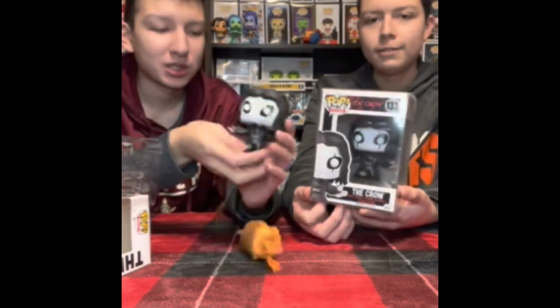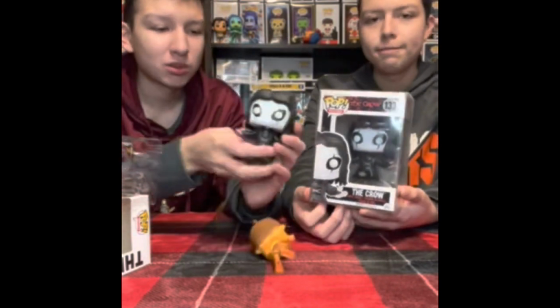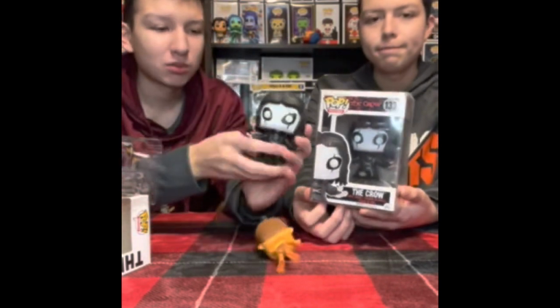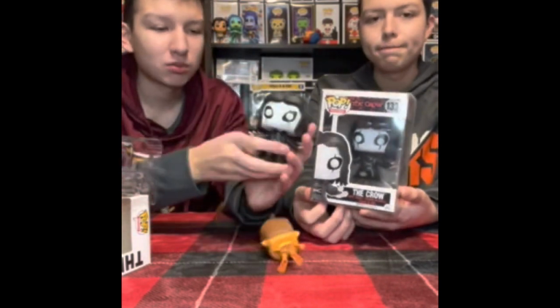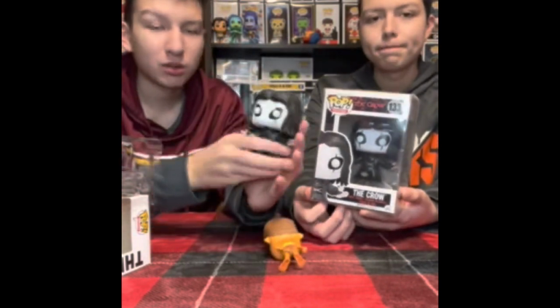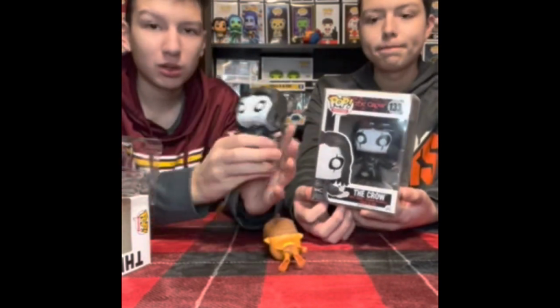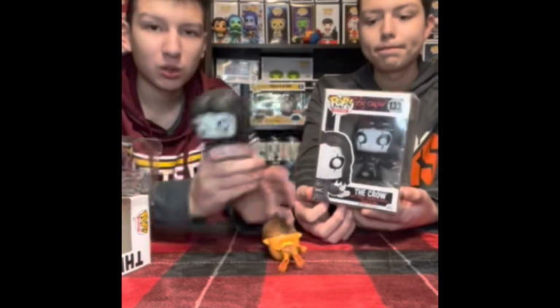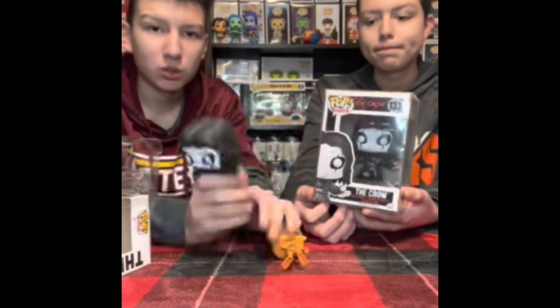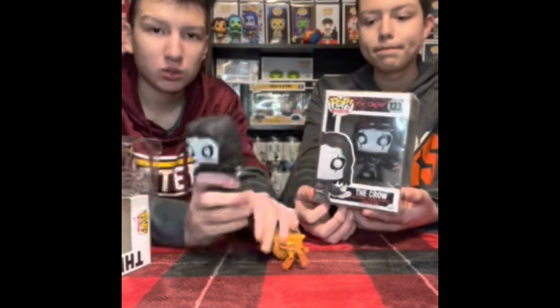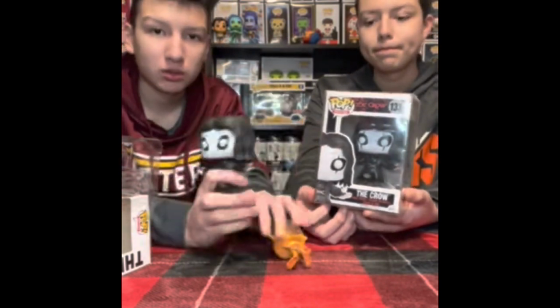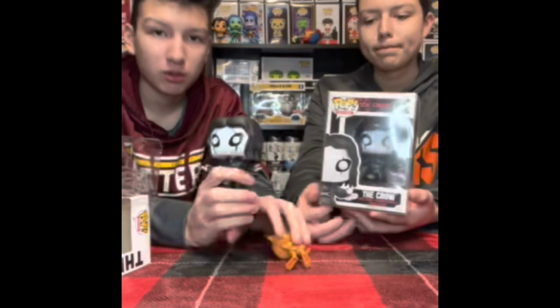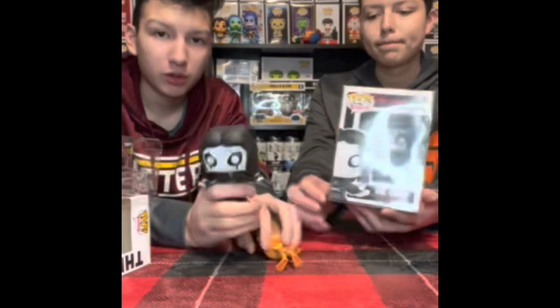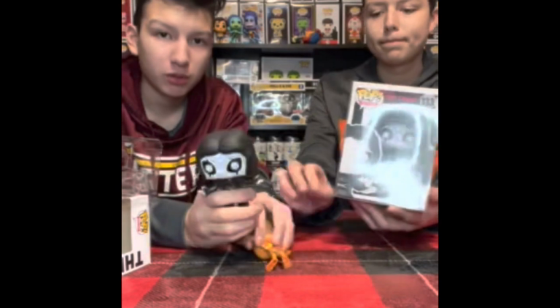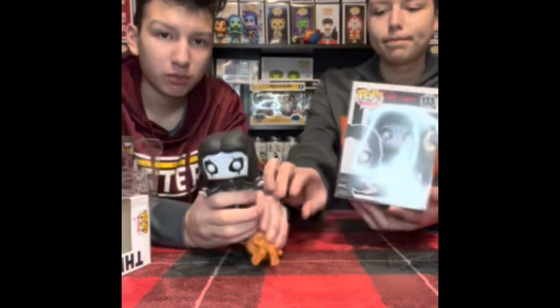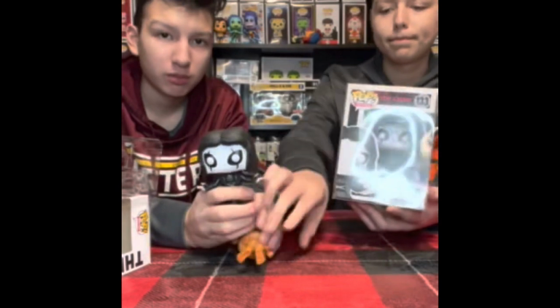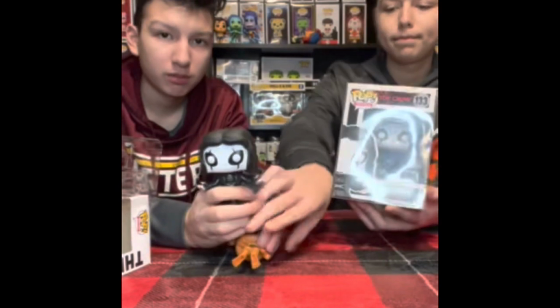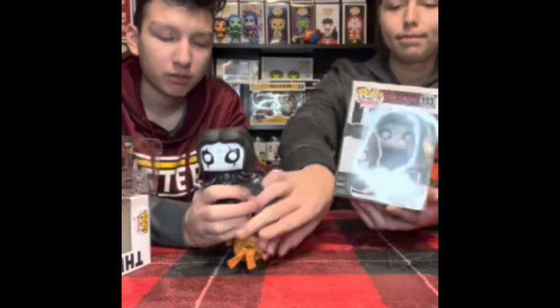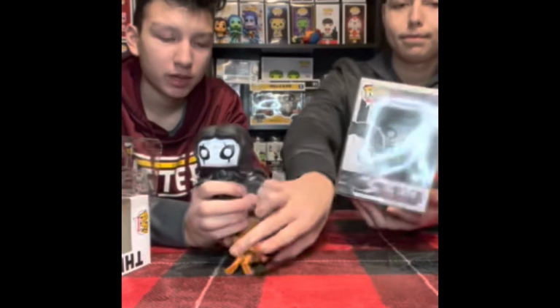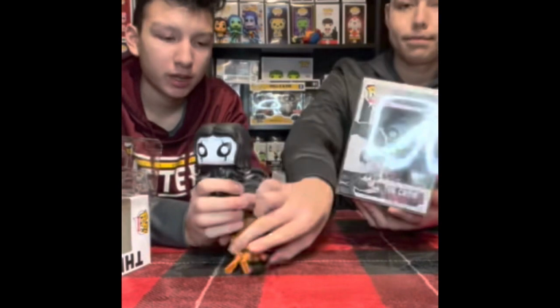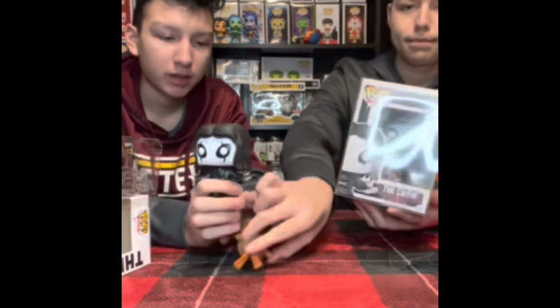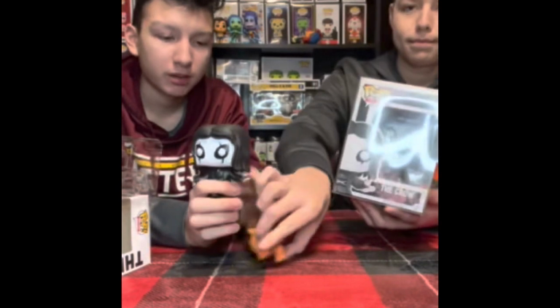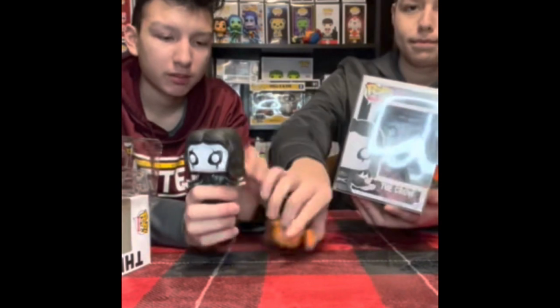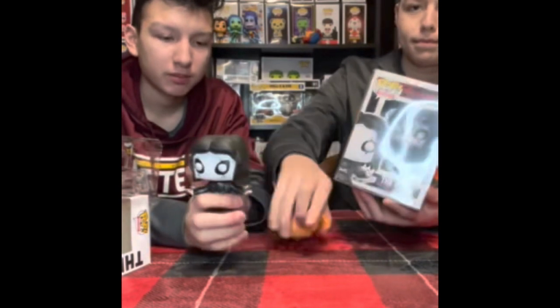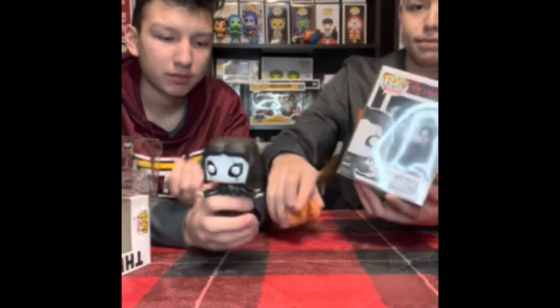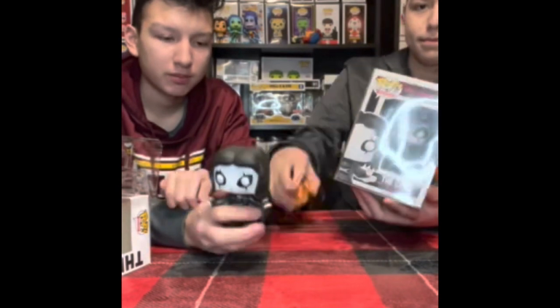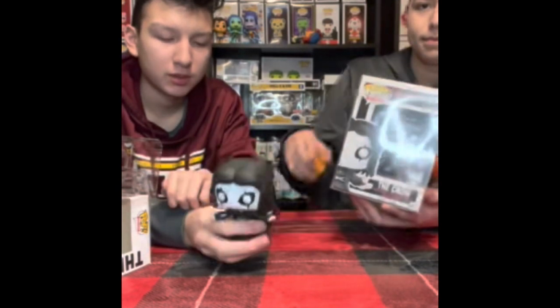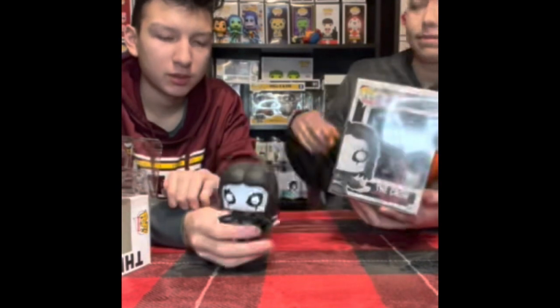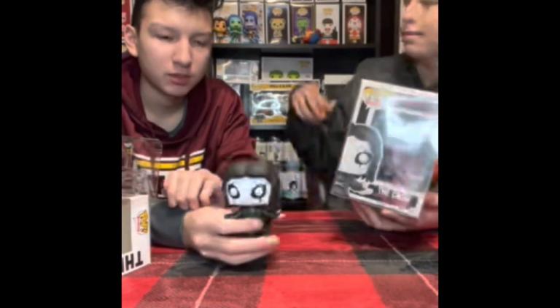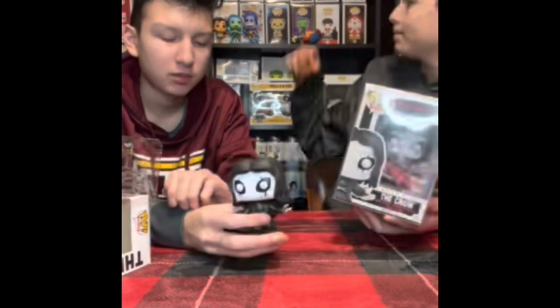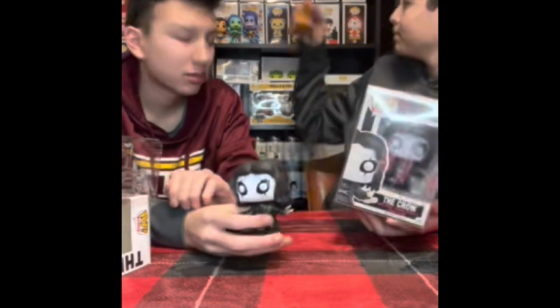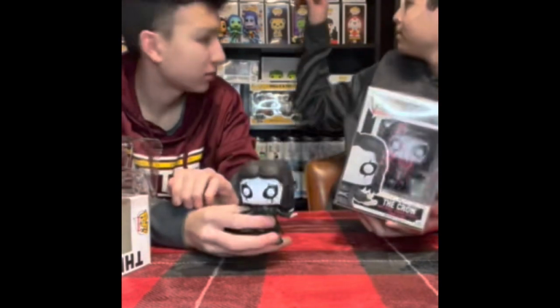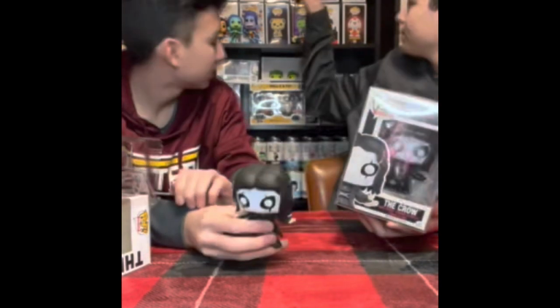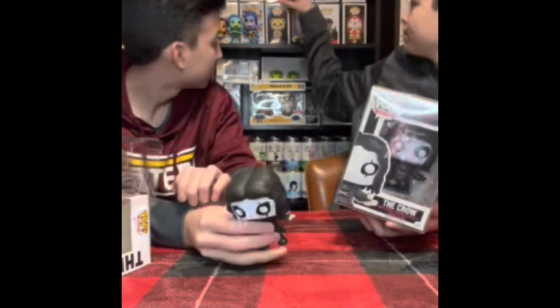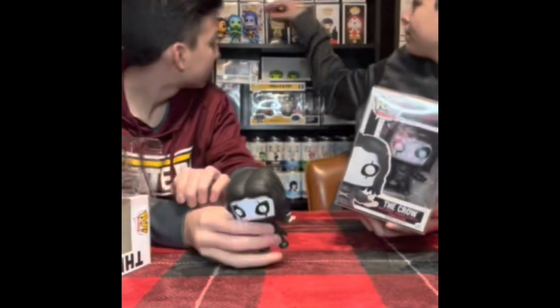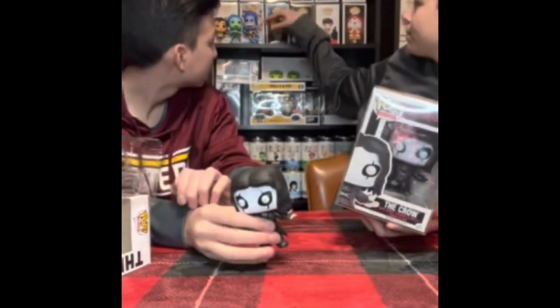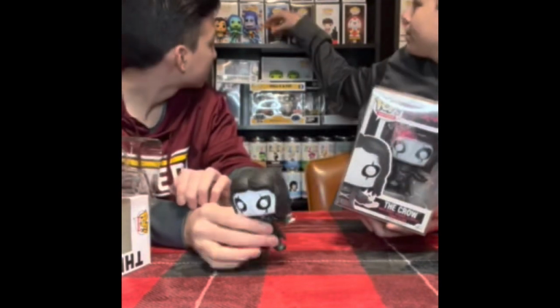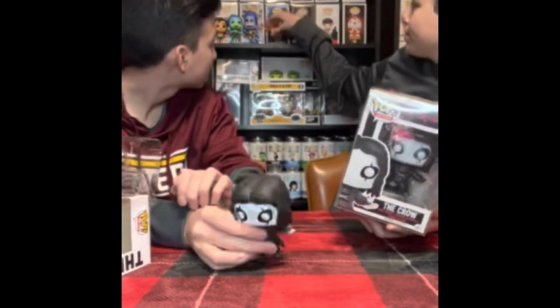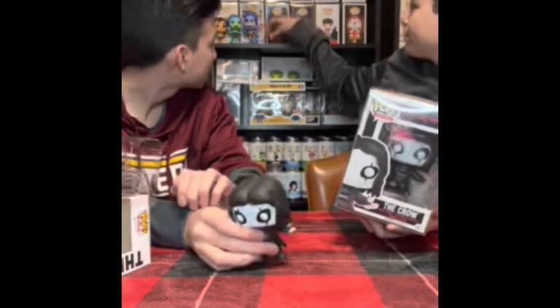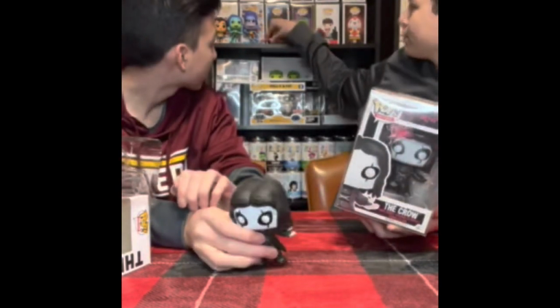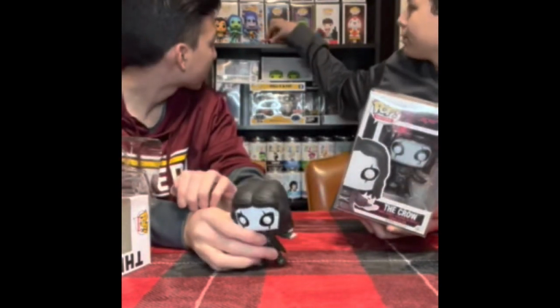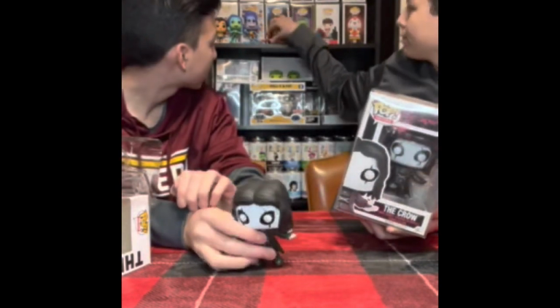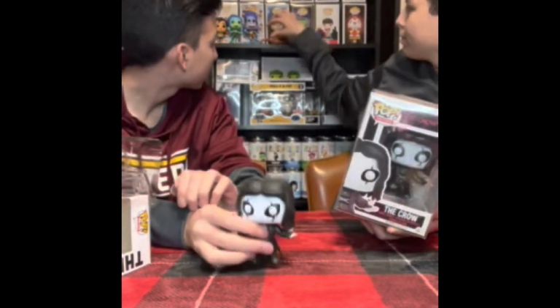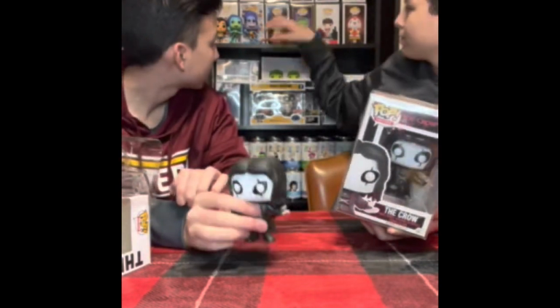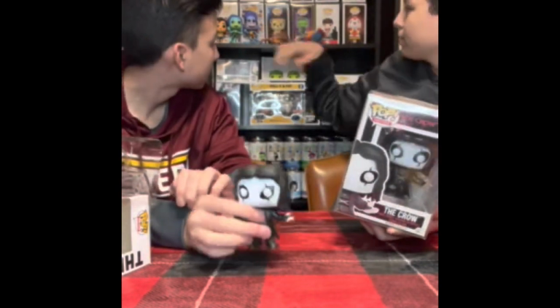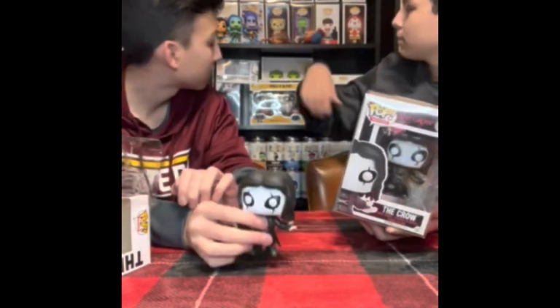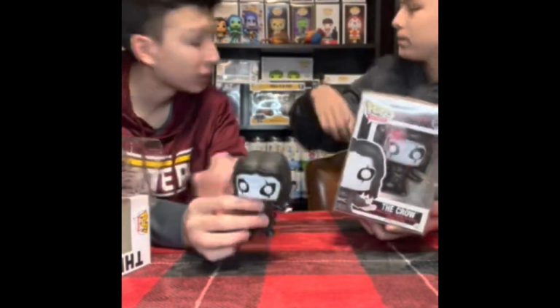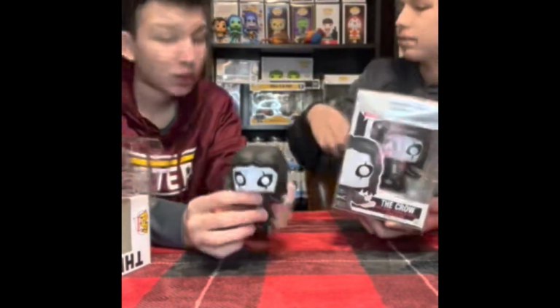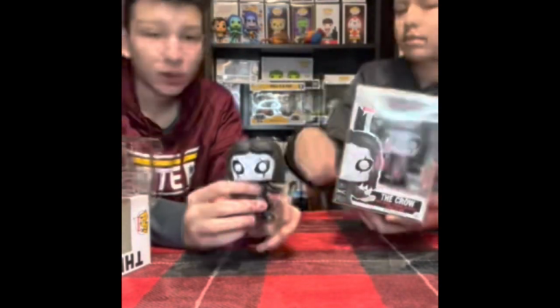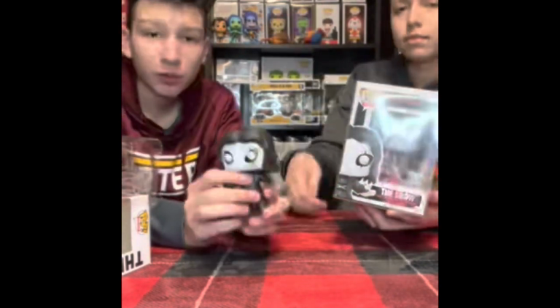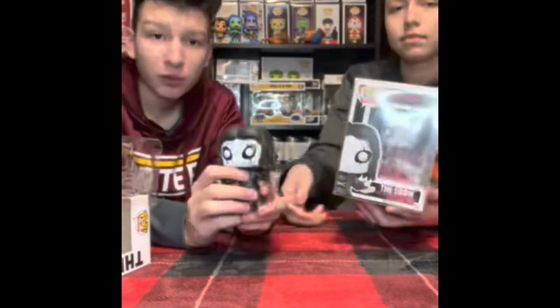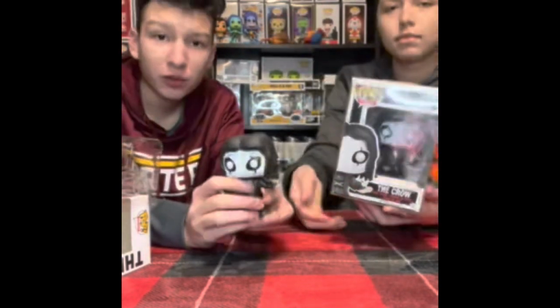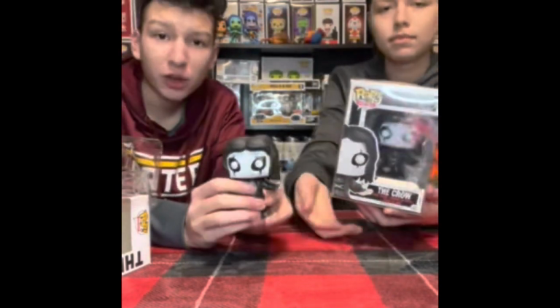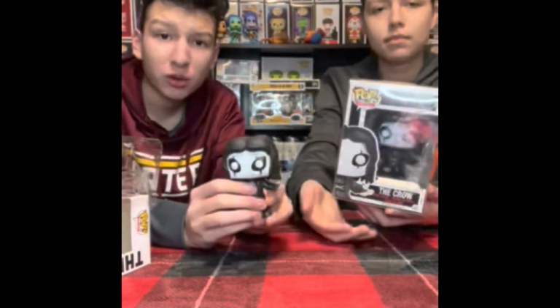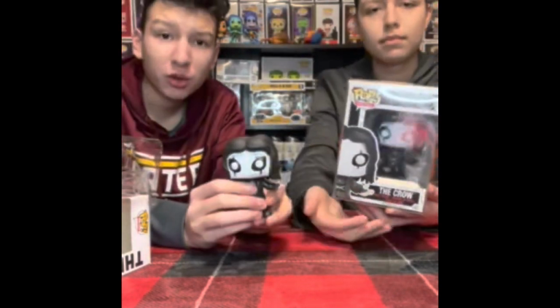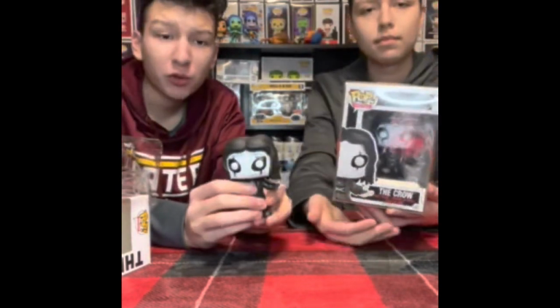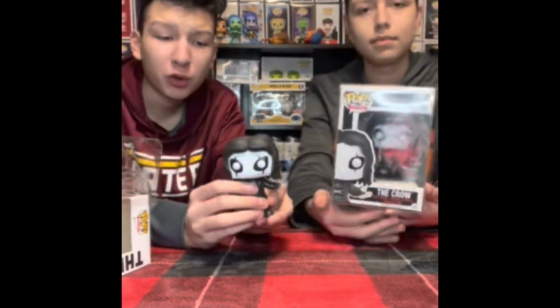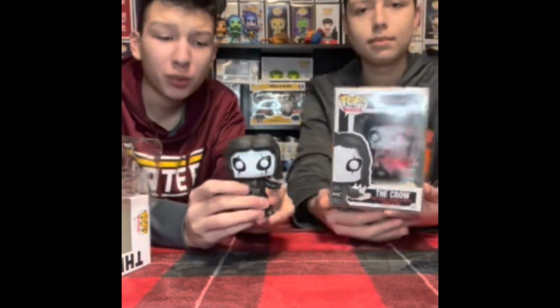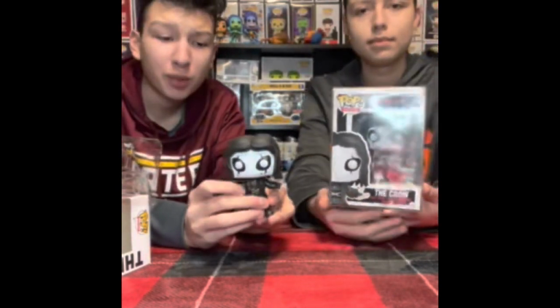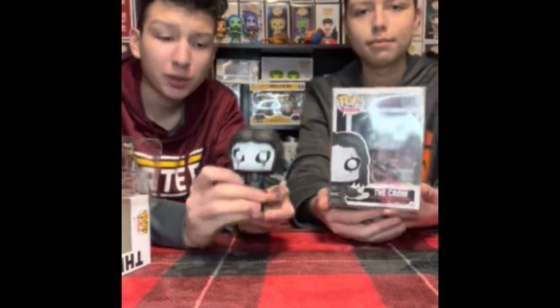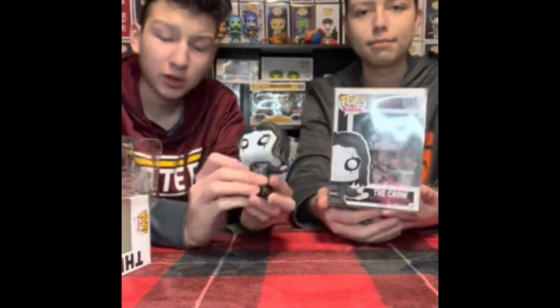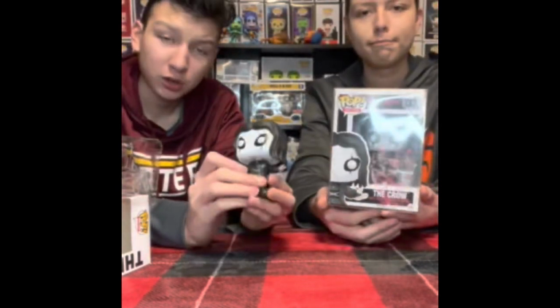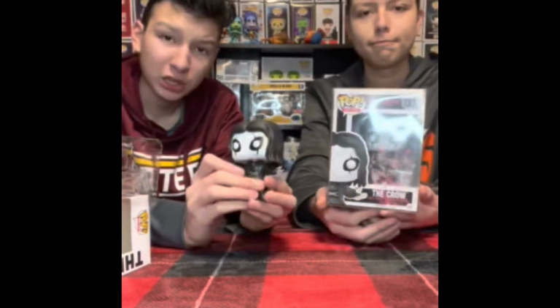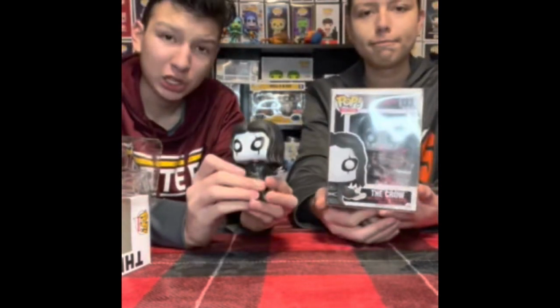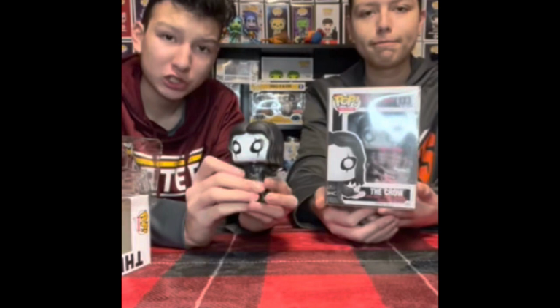This was really cool to review. Now we have a fake crow Funko Pop in our collection.